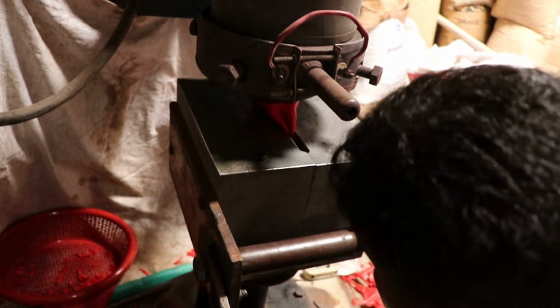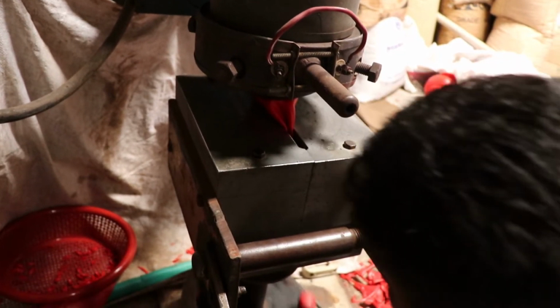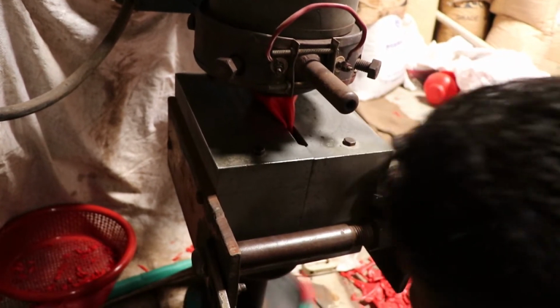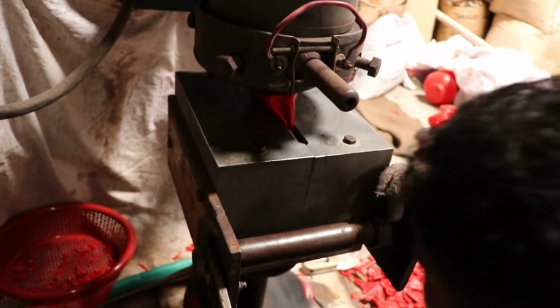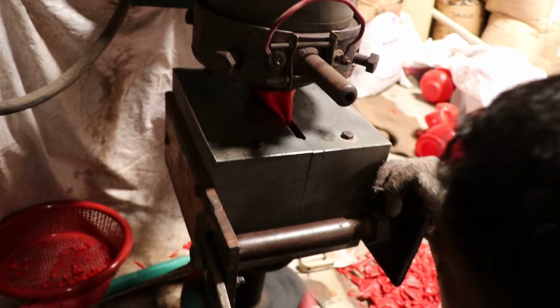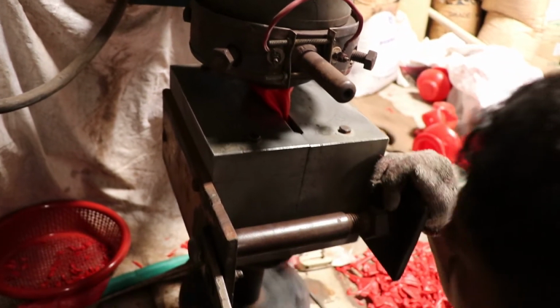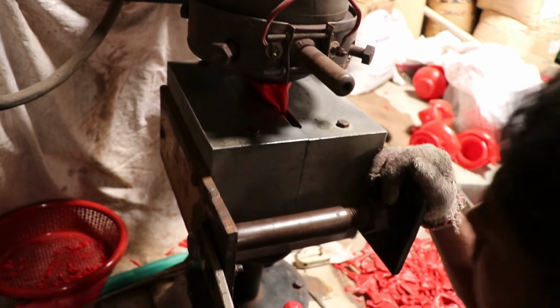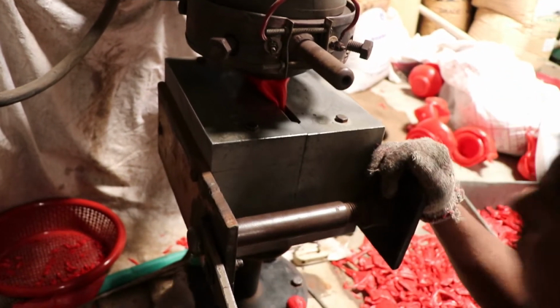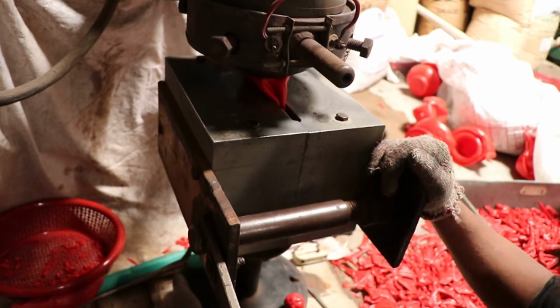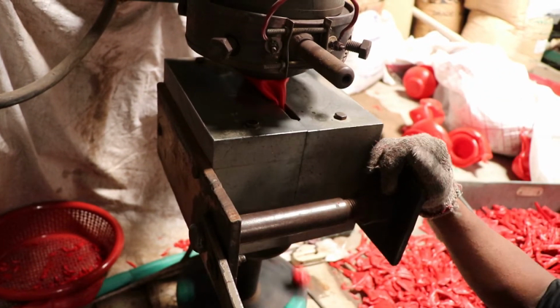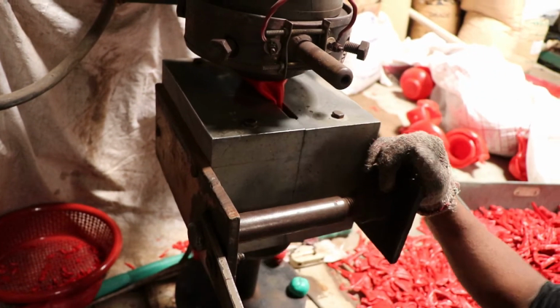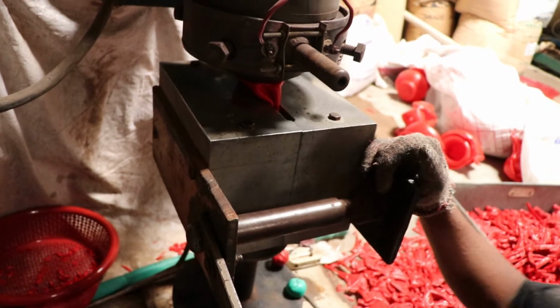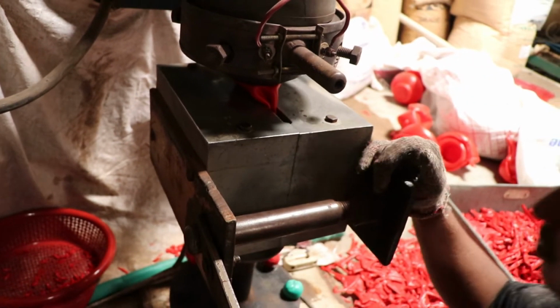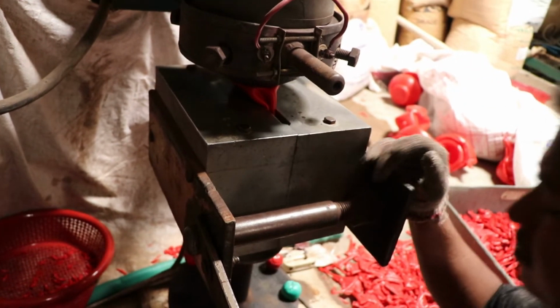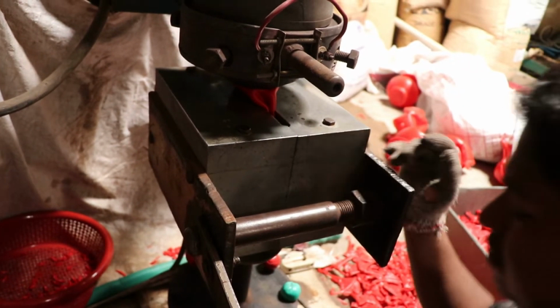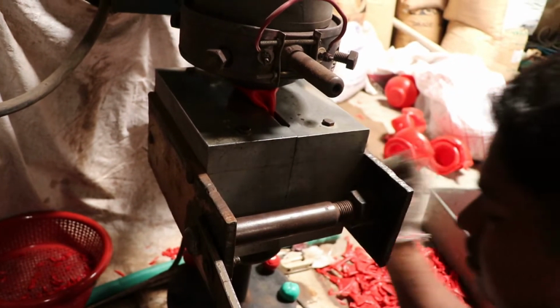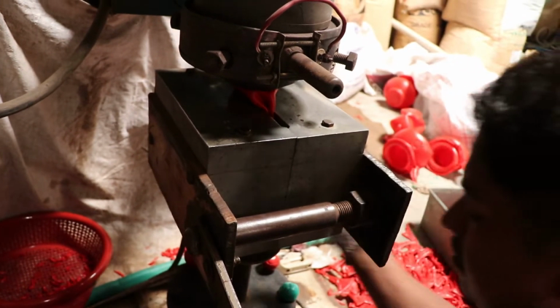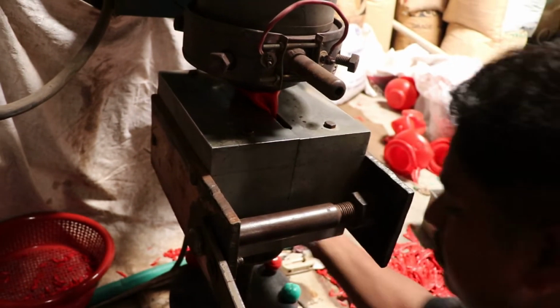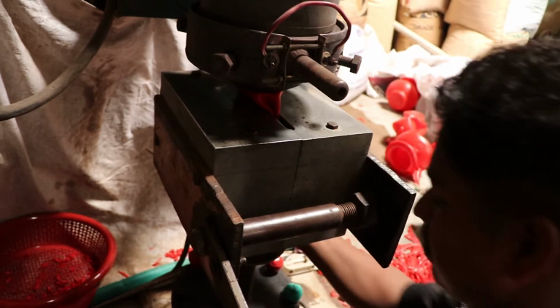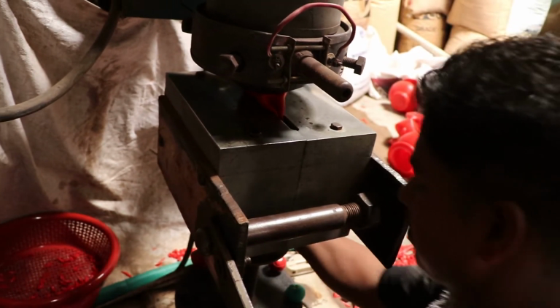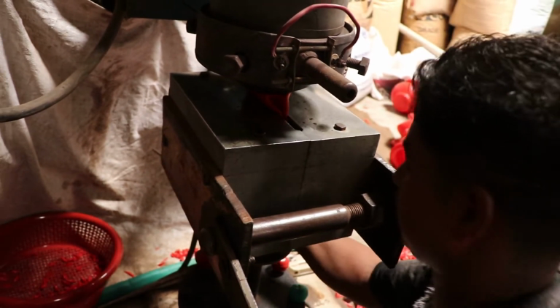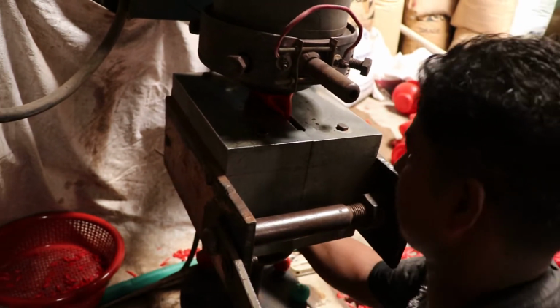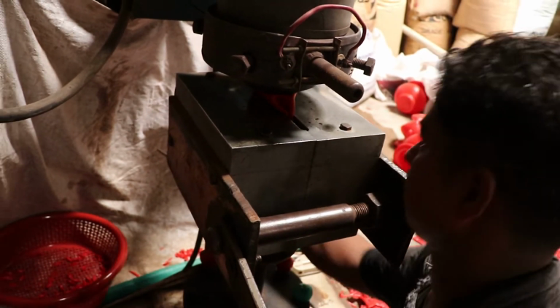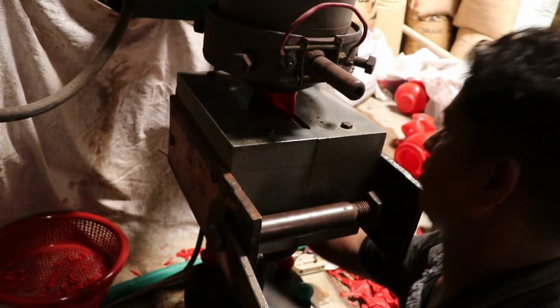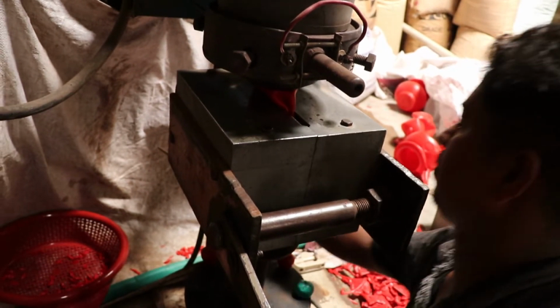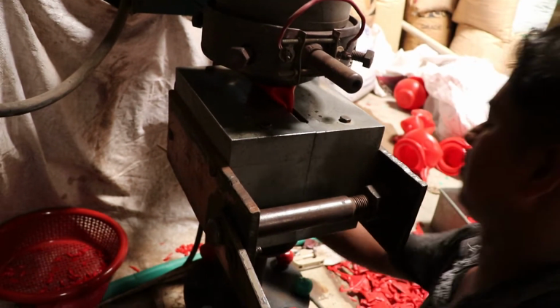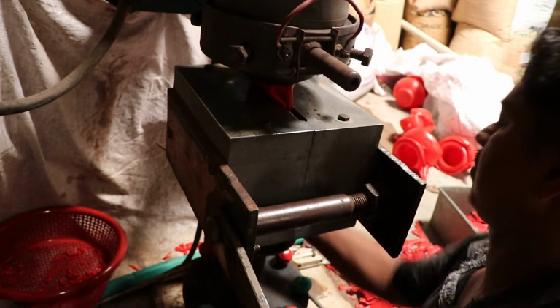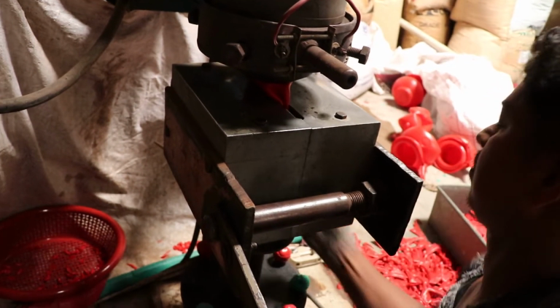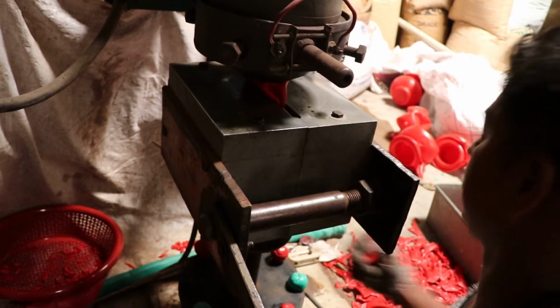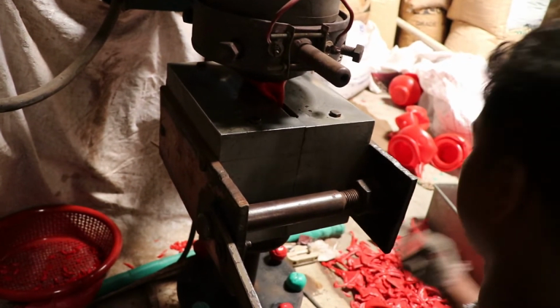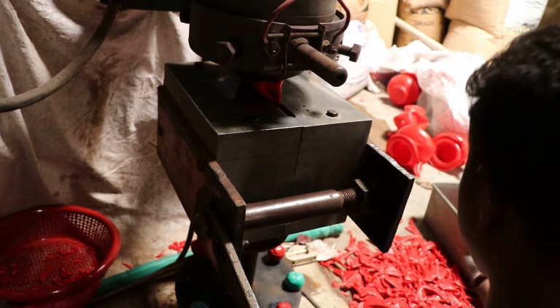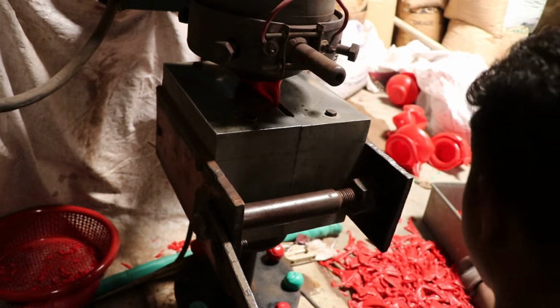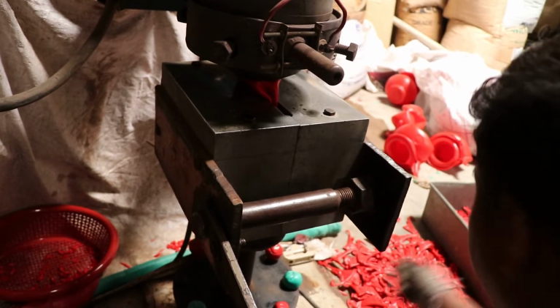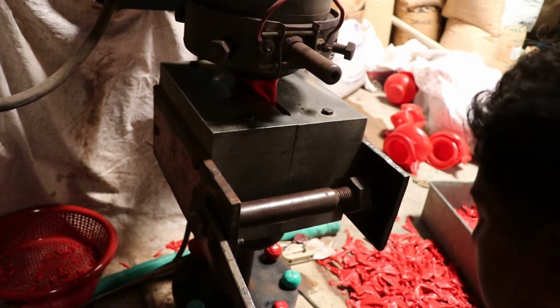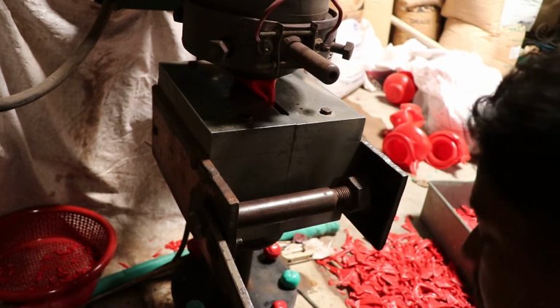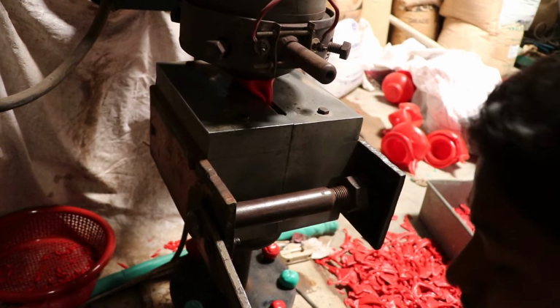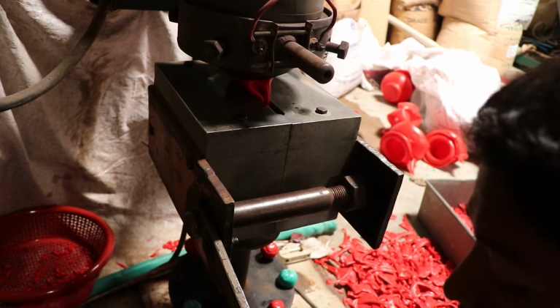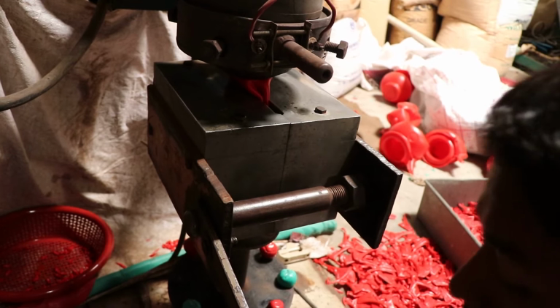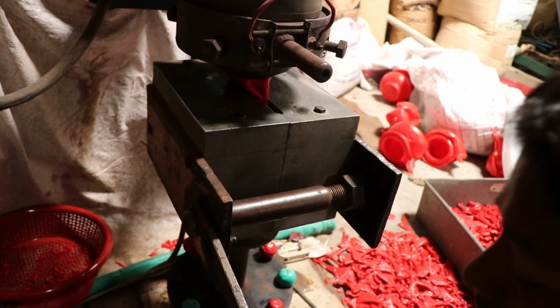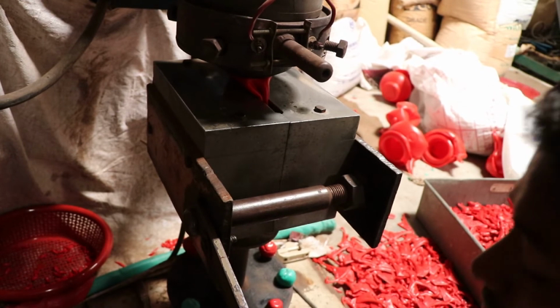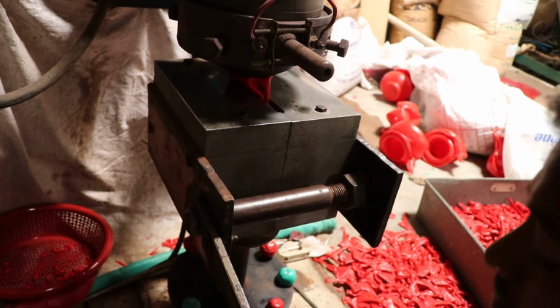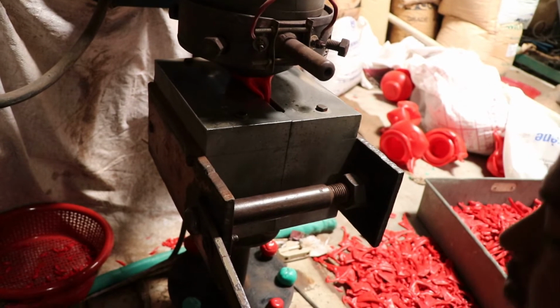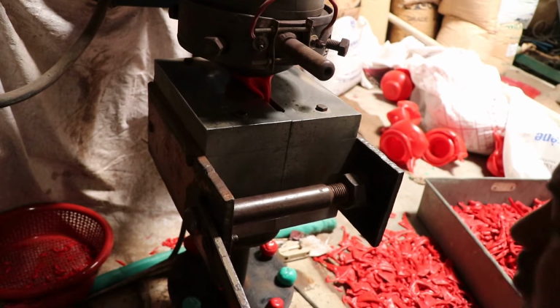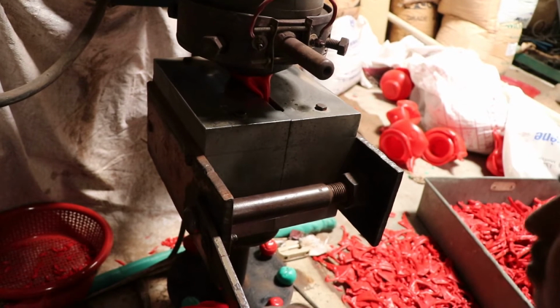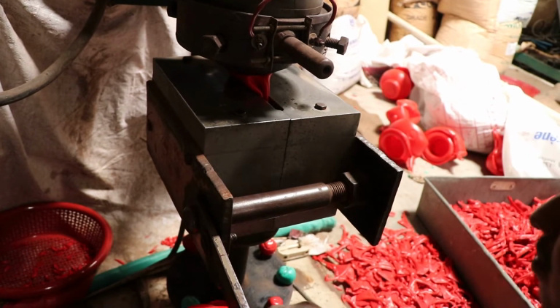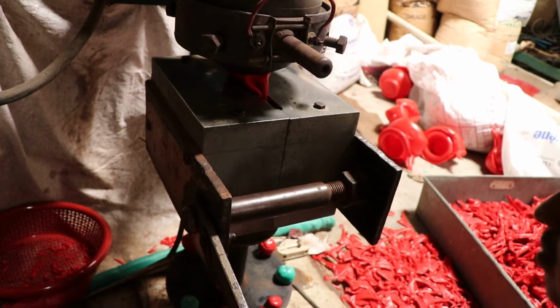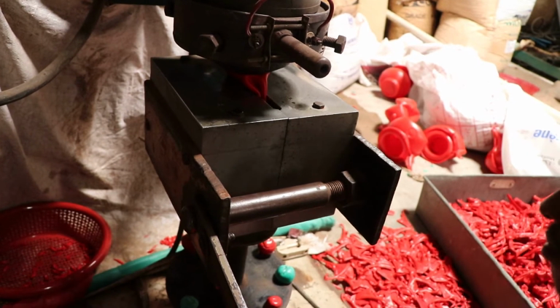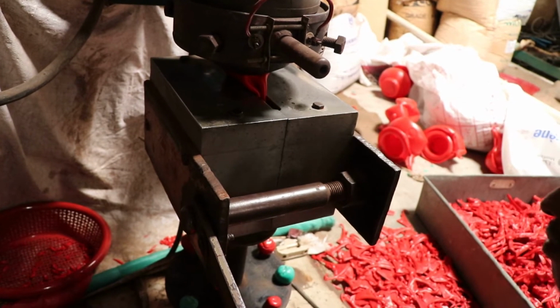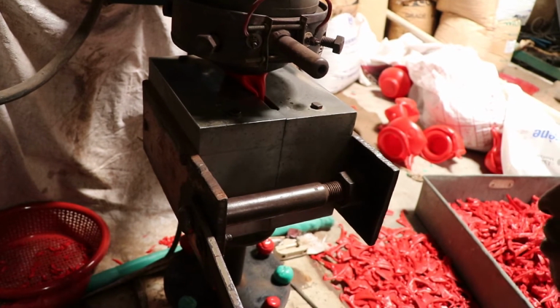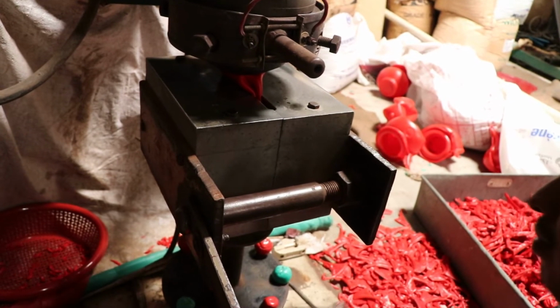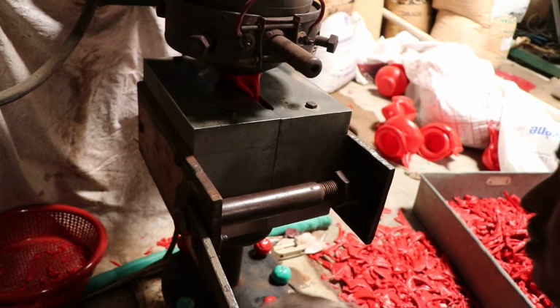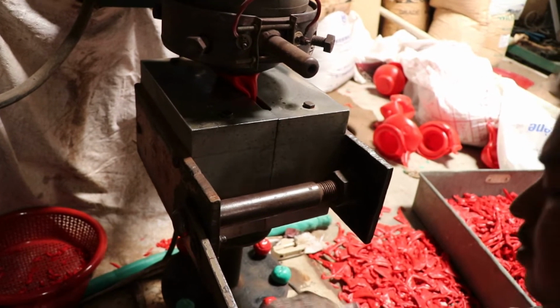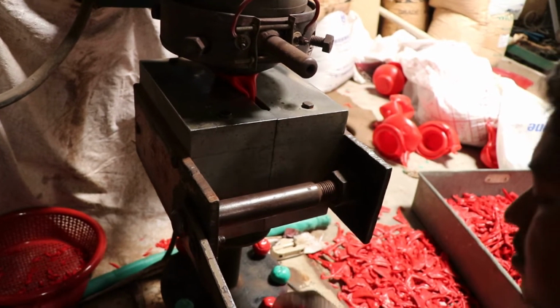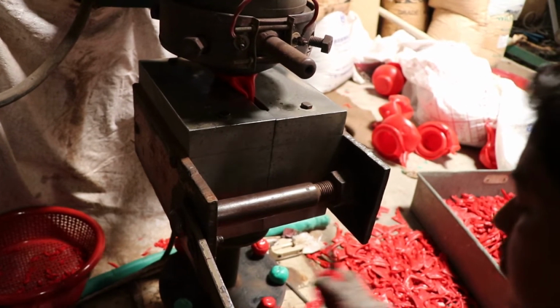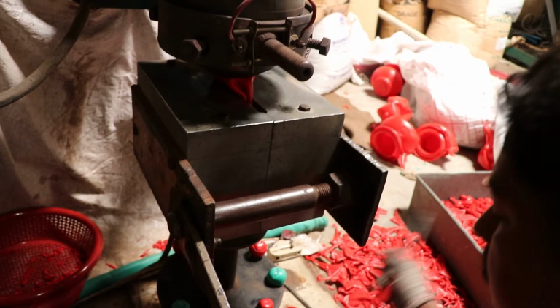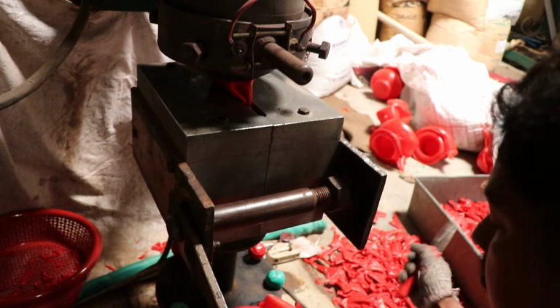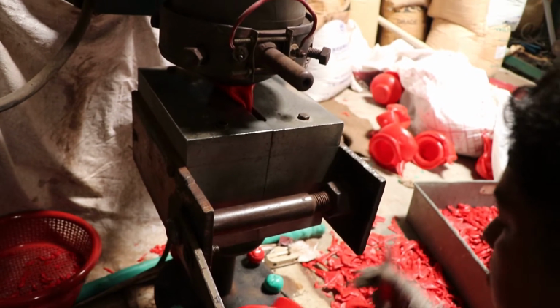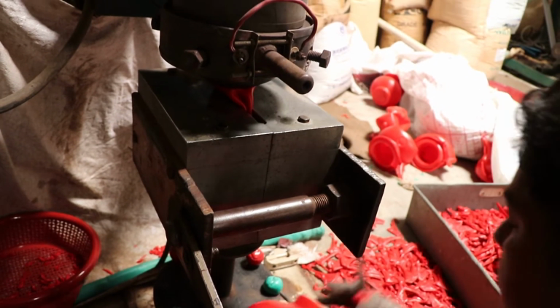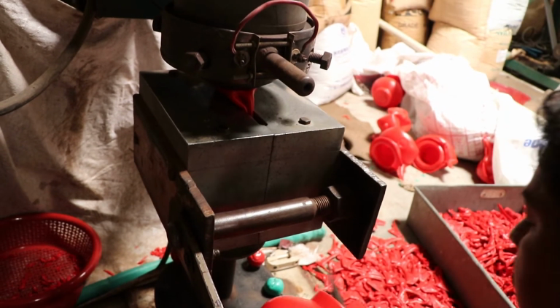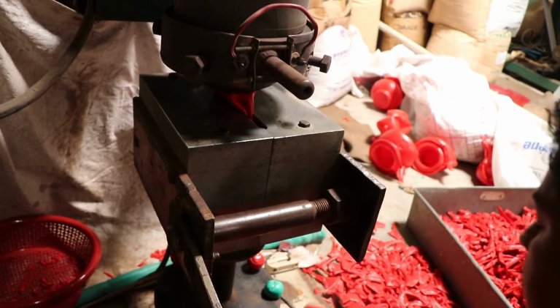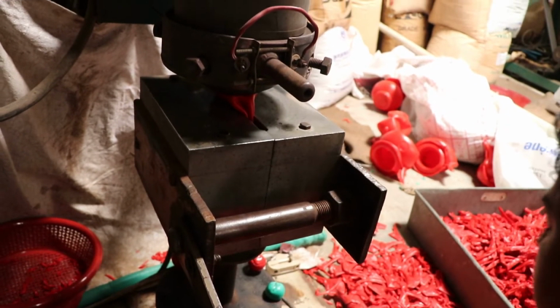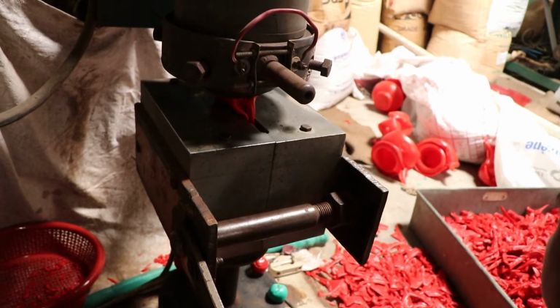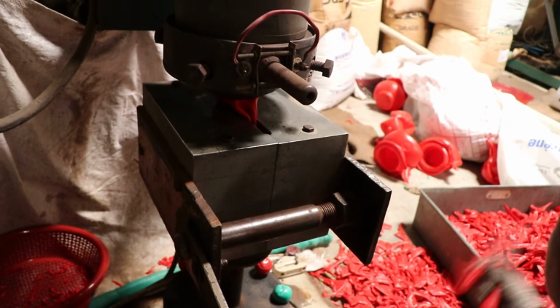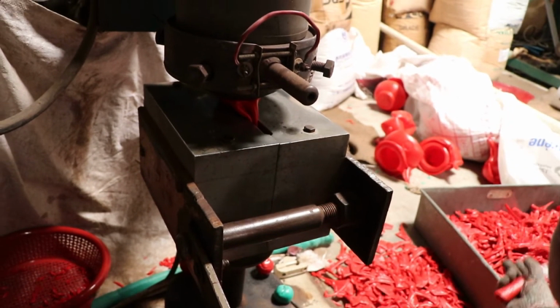I will show you how to do it. This is a plastic factory where water pots (badna) are manufactured.